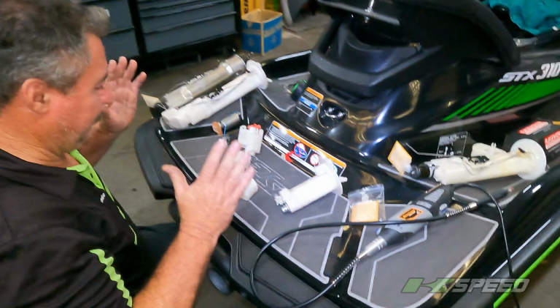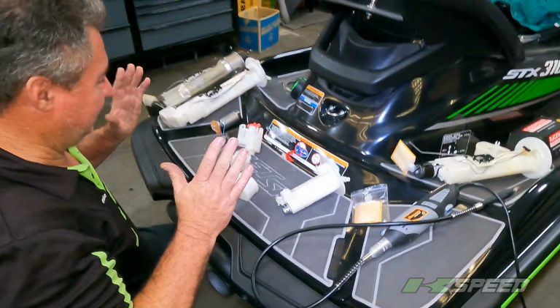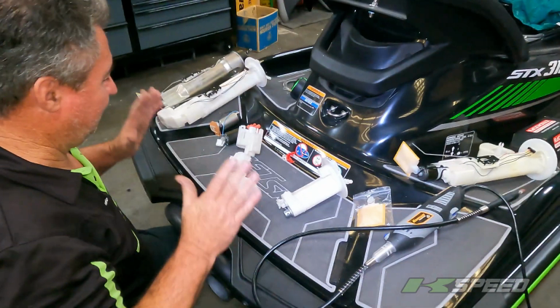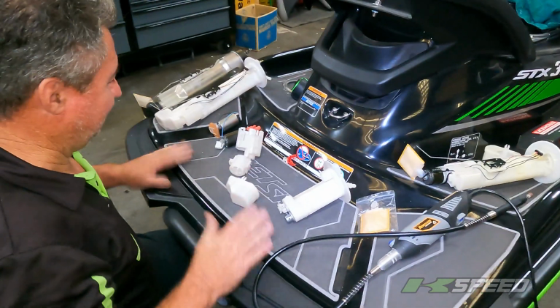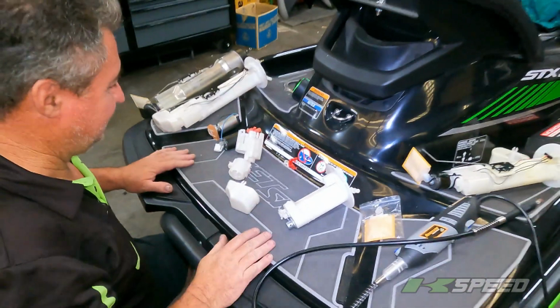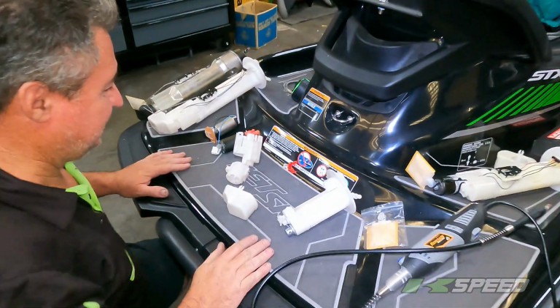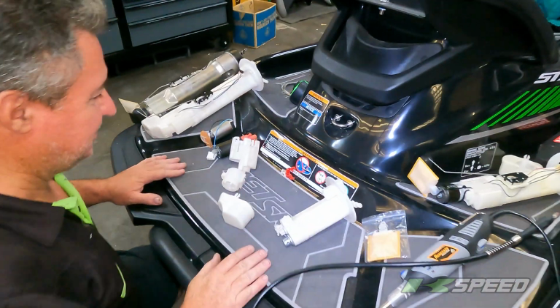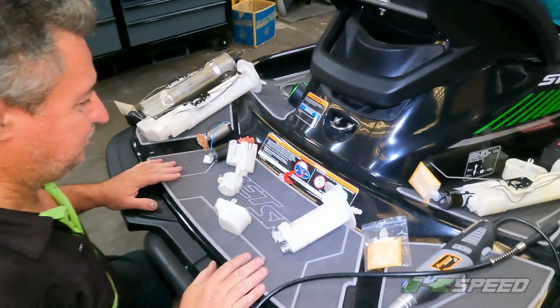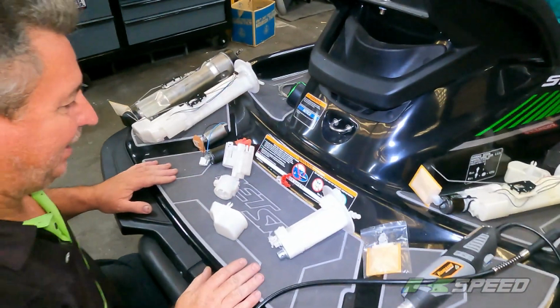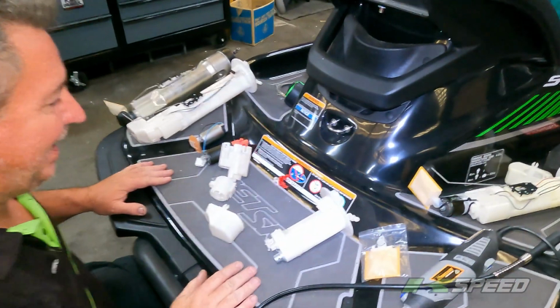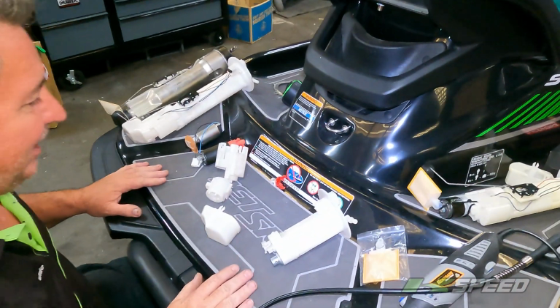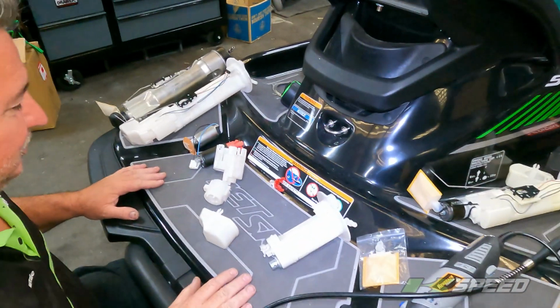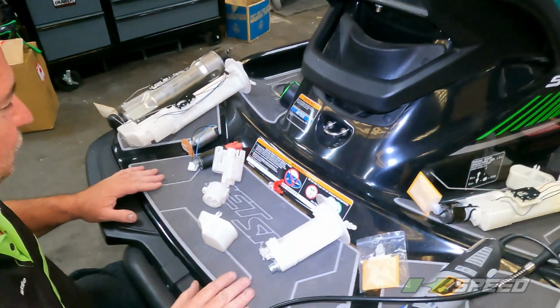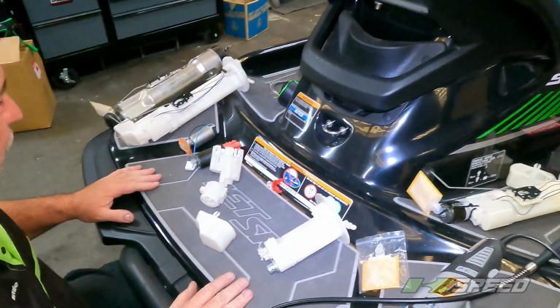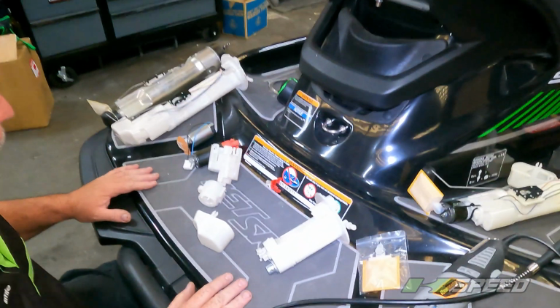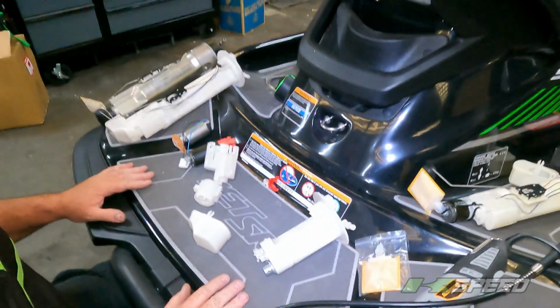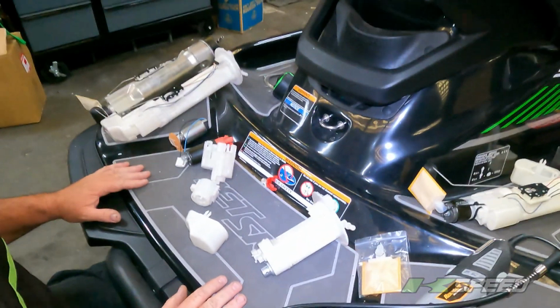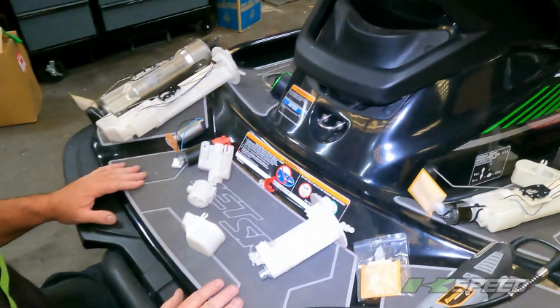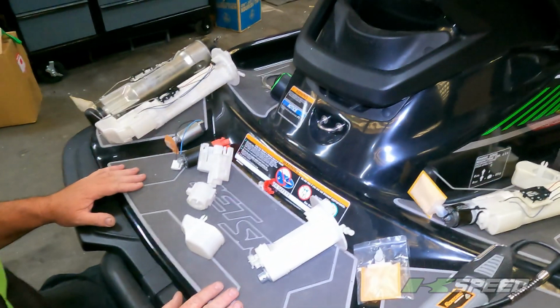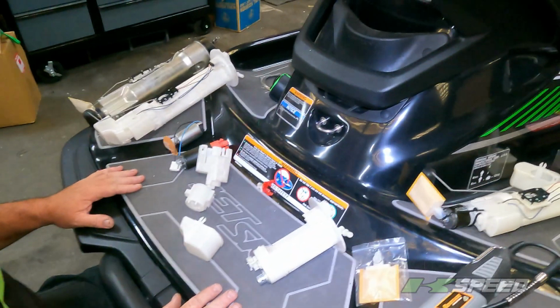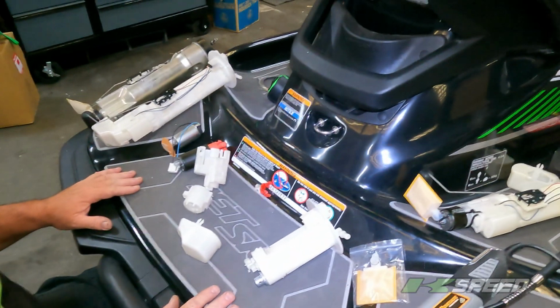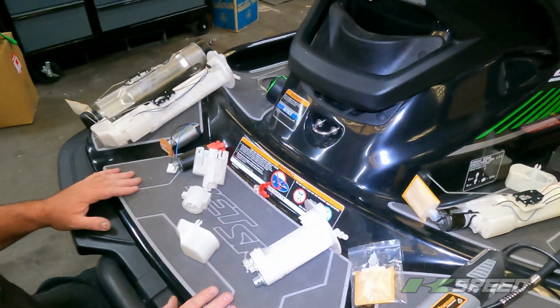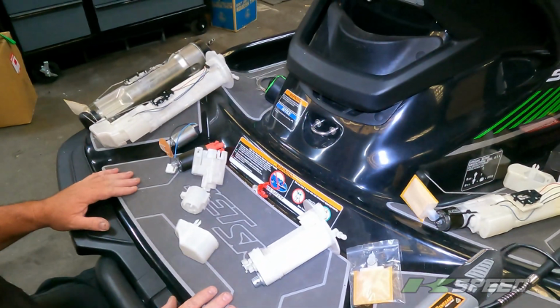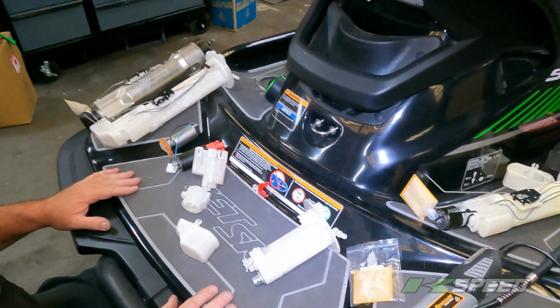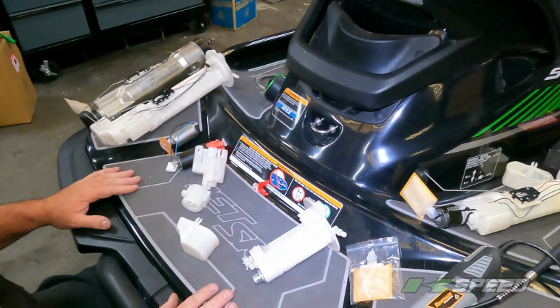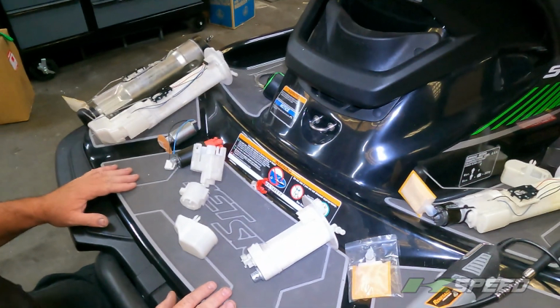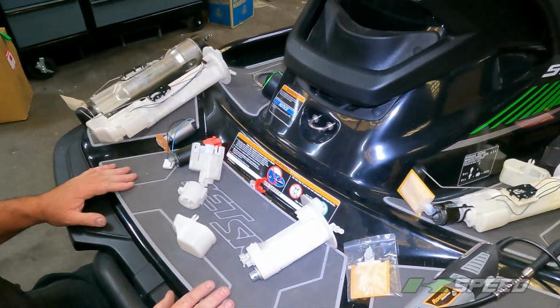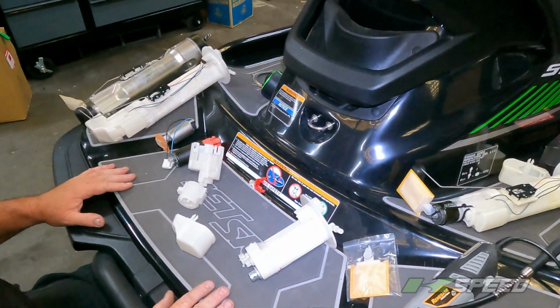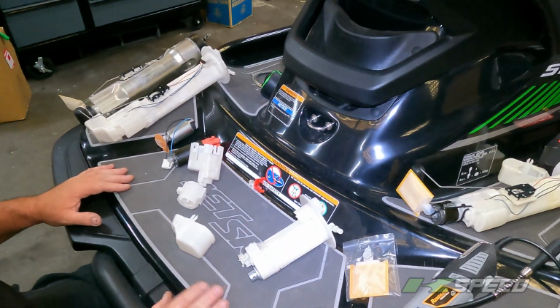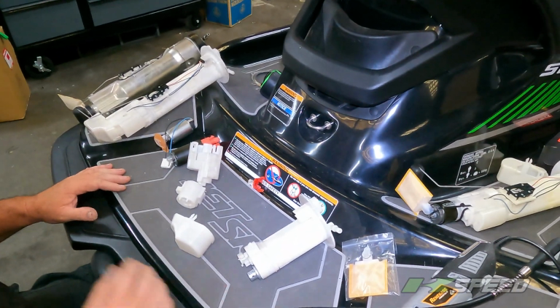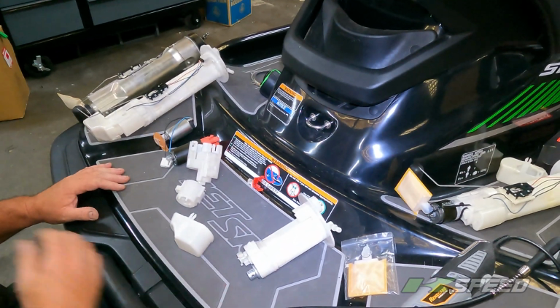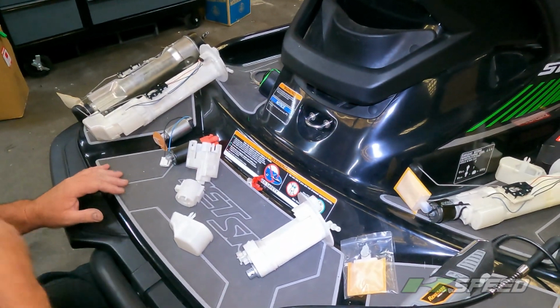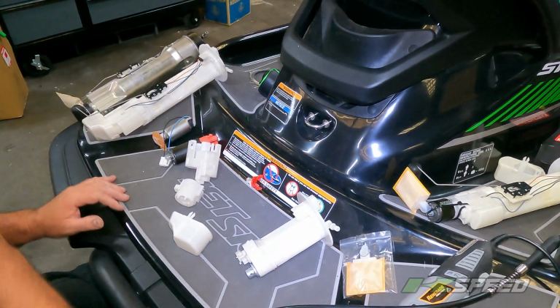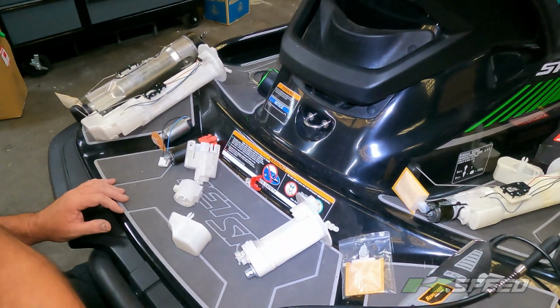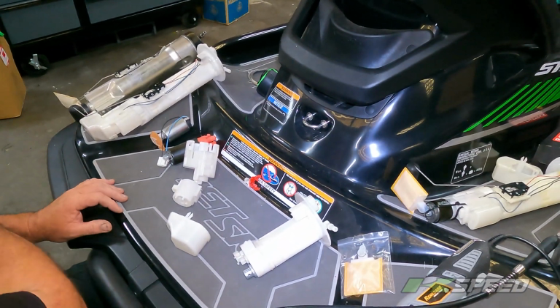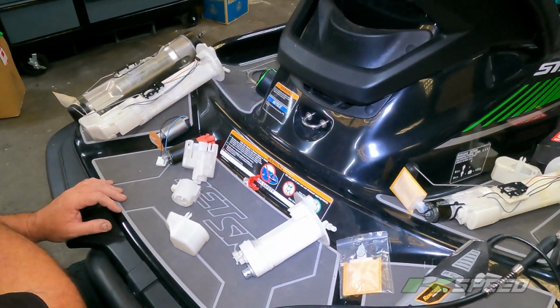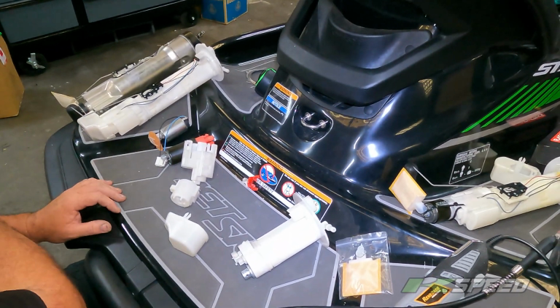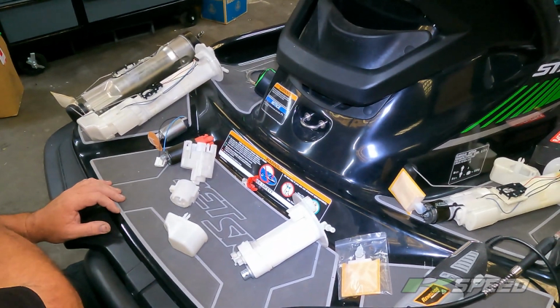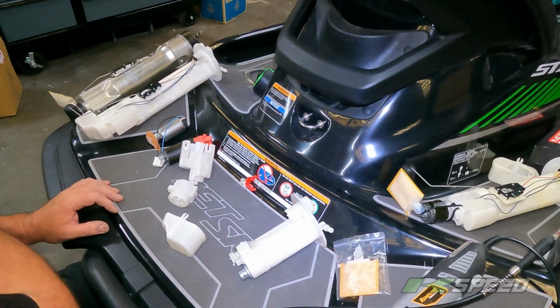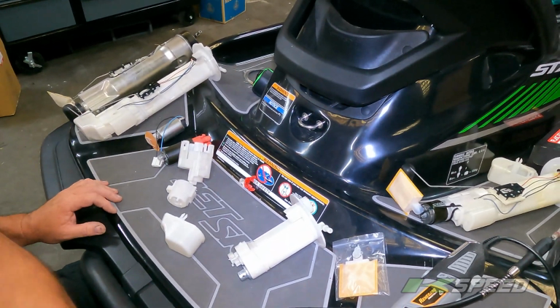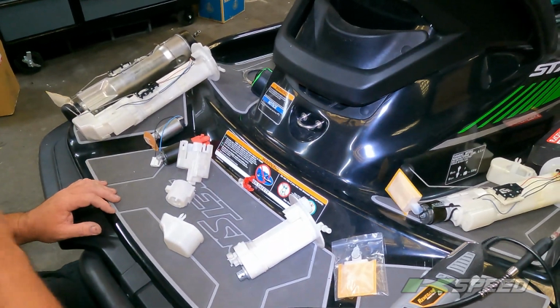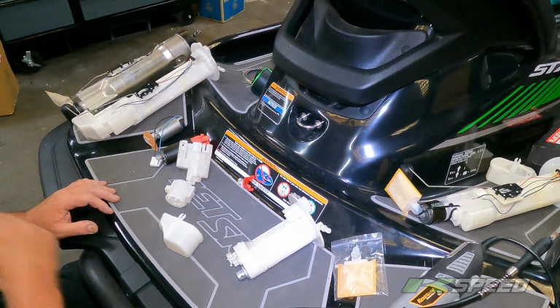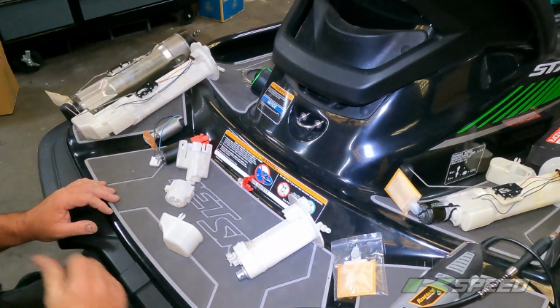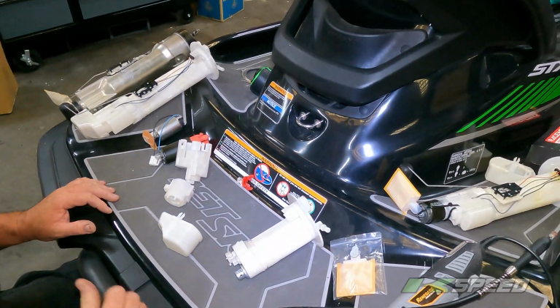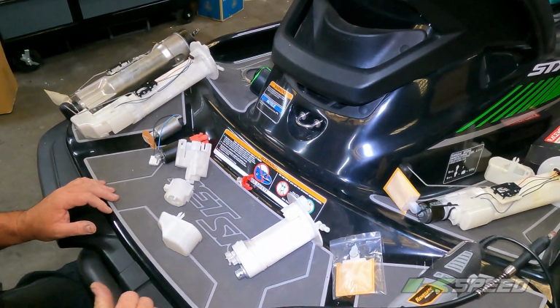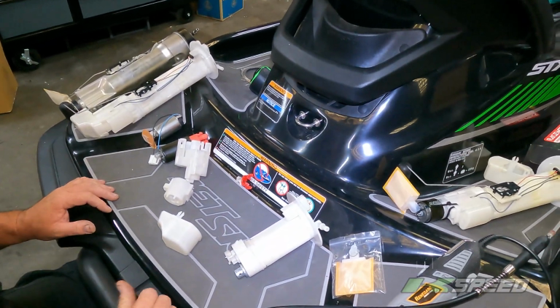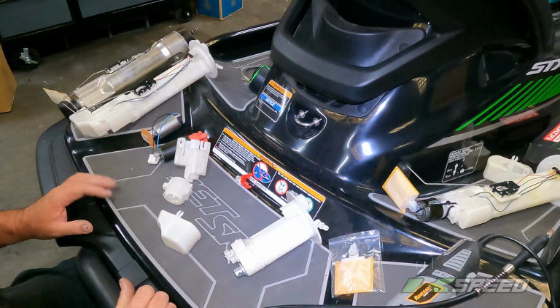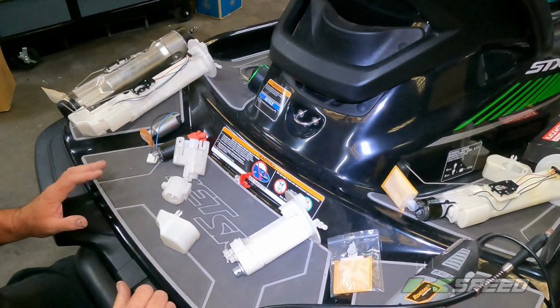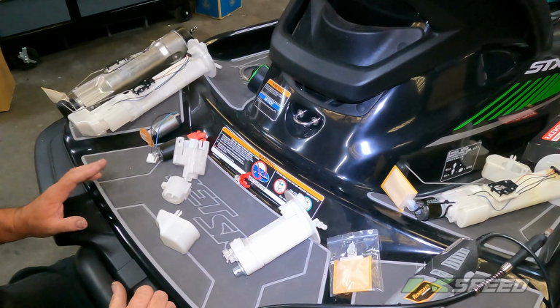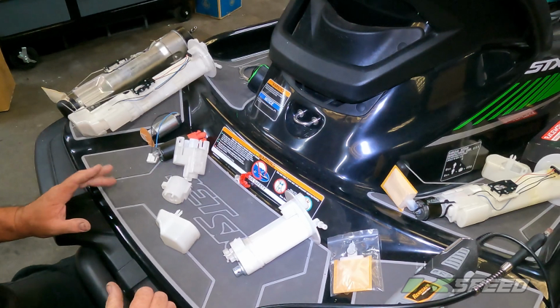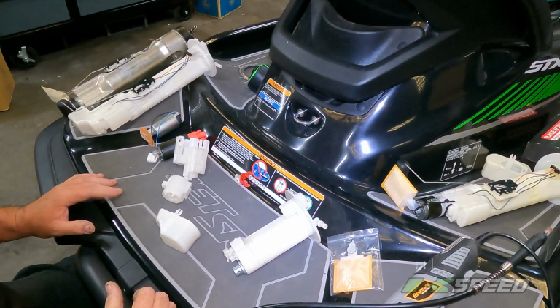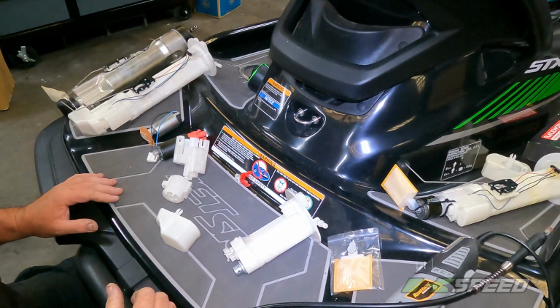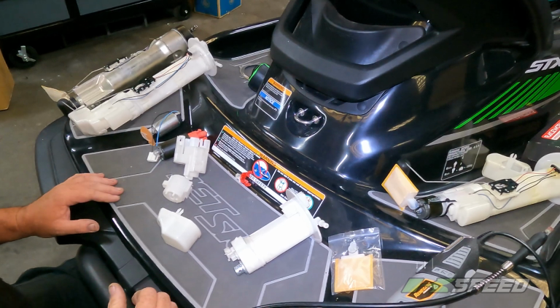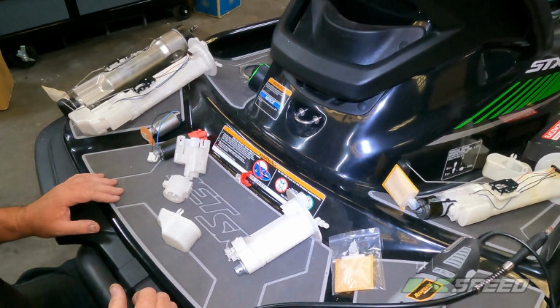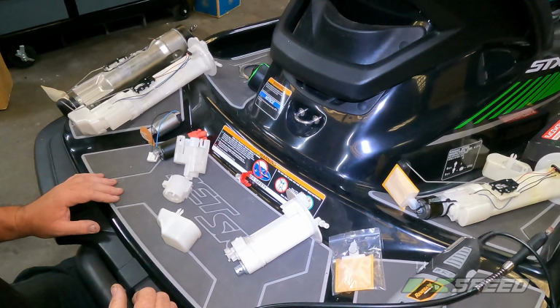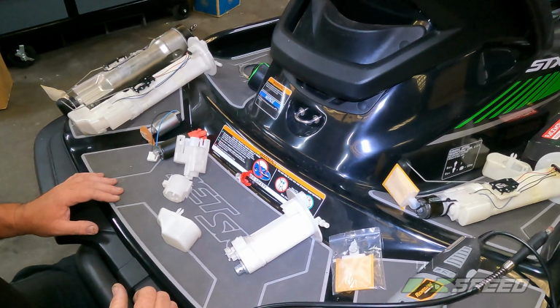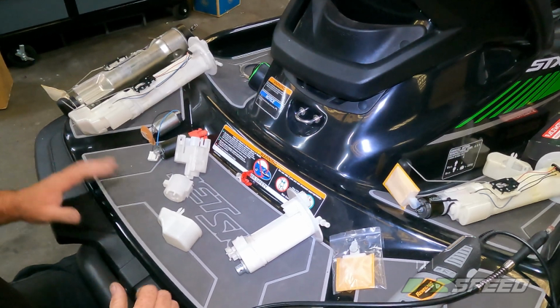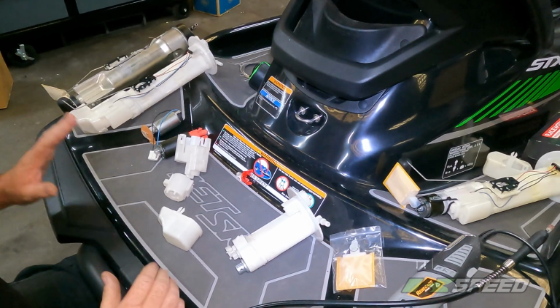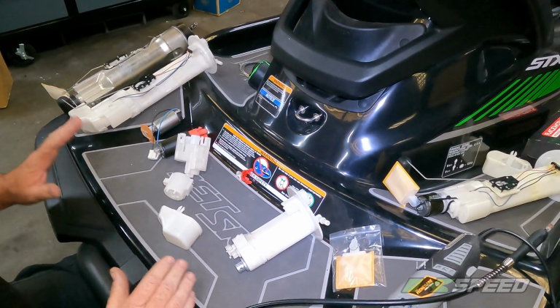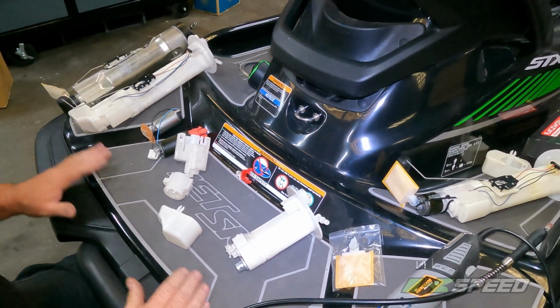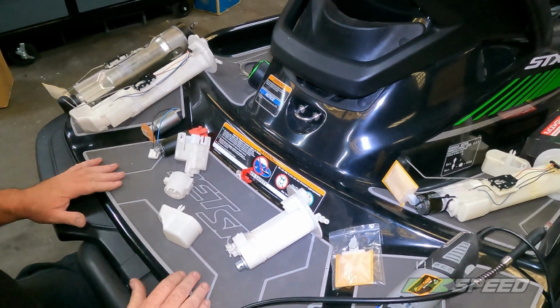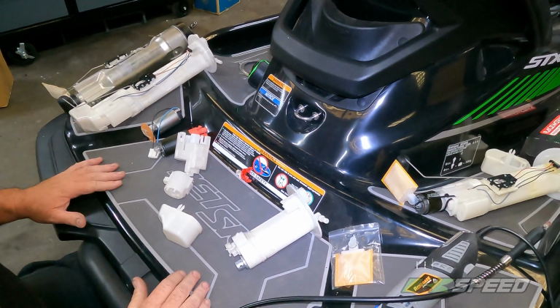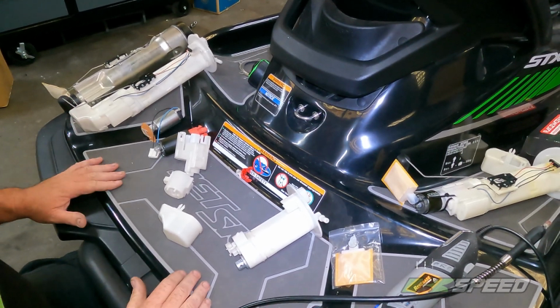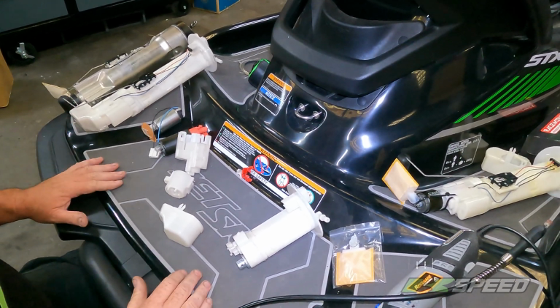All right guys, this is part two of the STX310LX fuel pump for my baby.